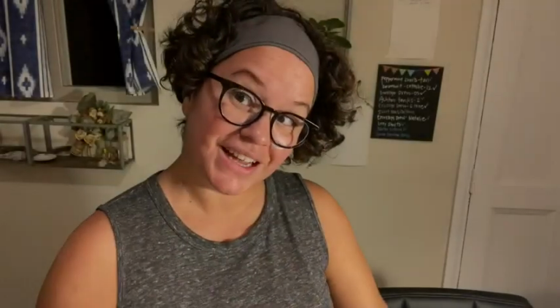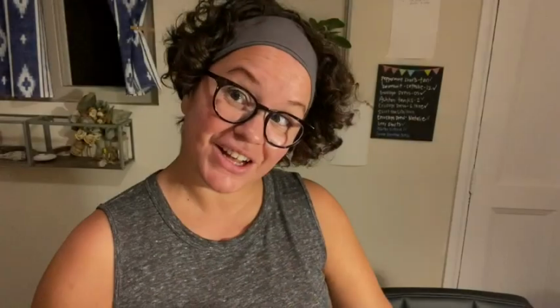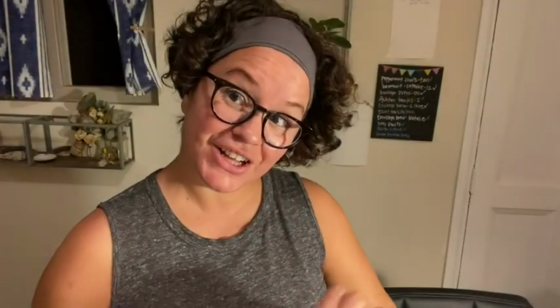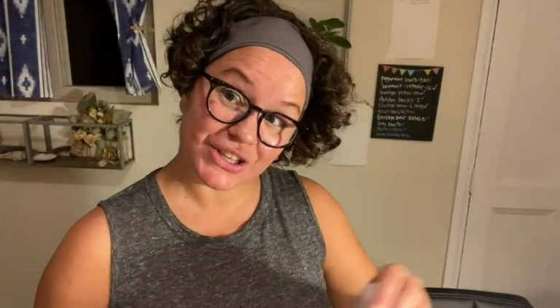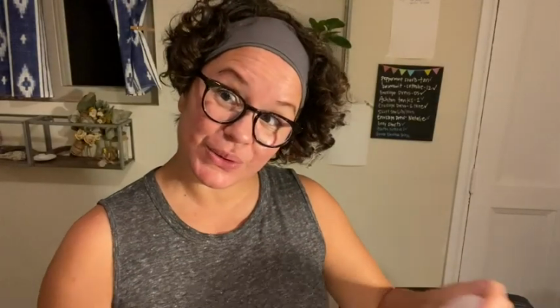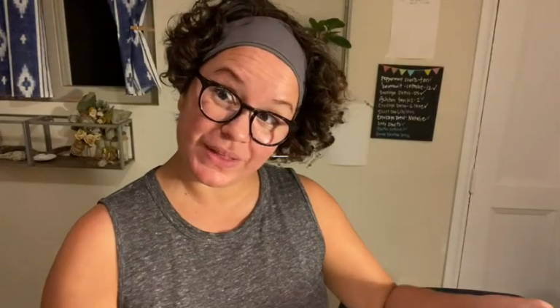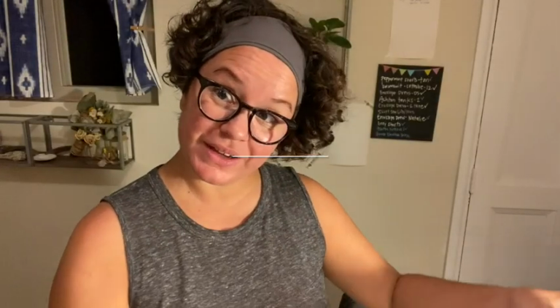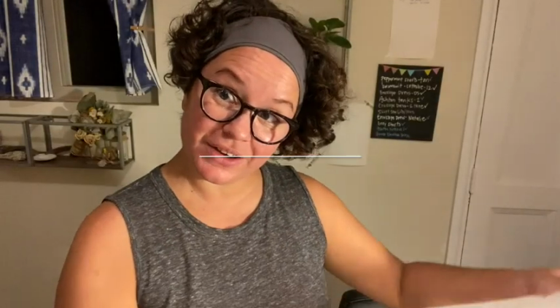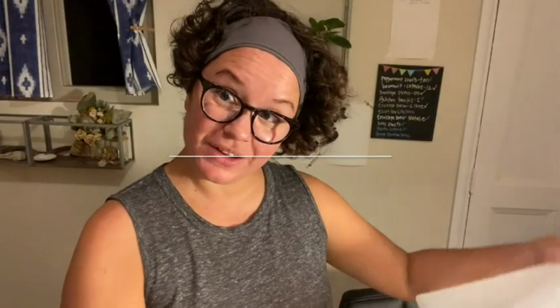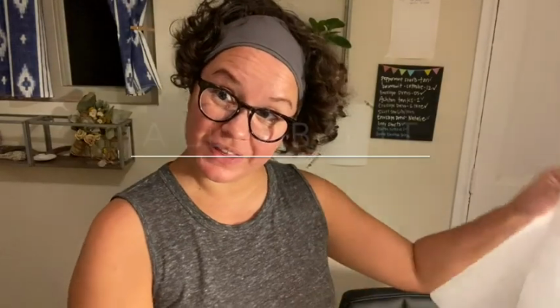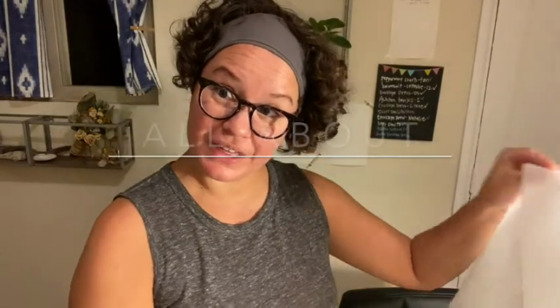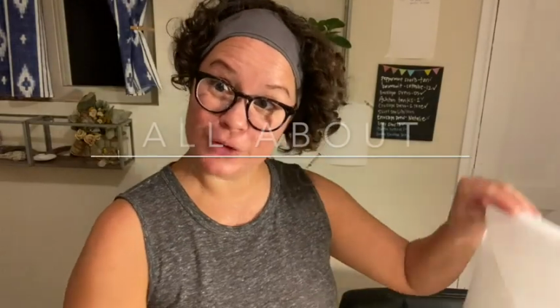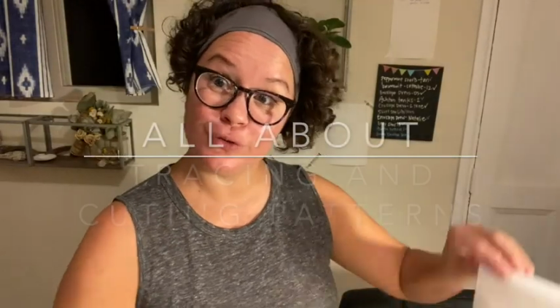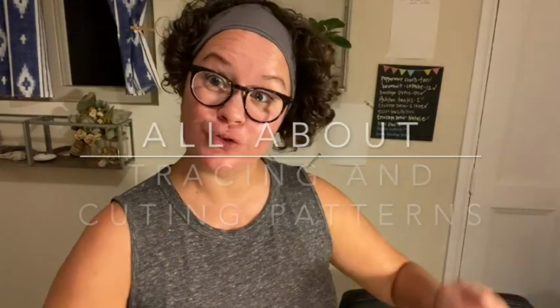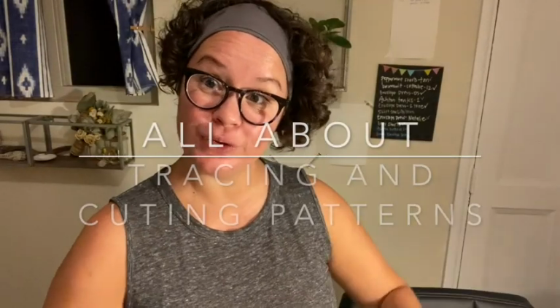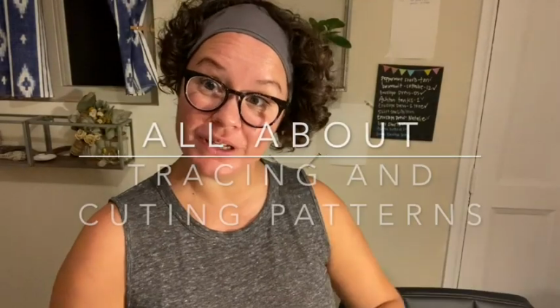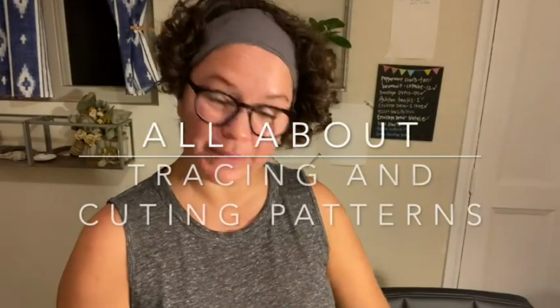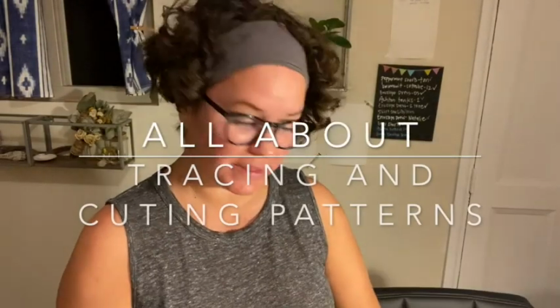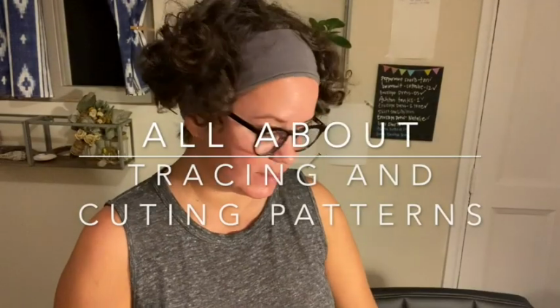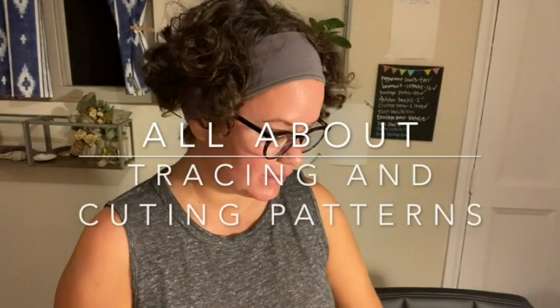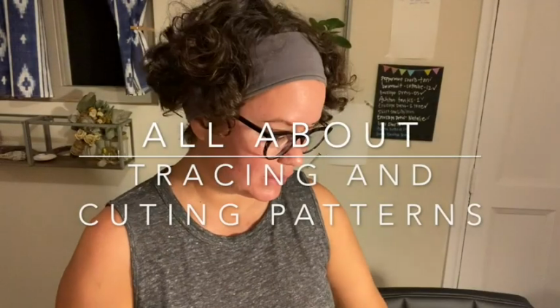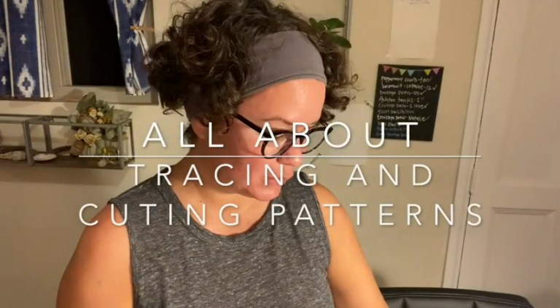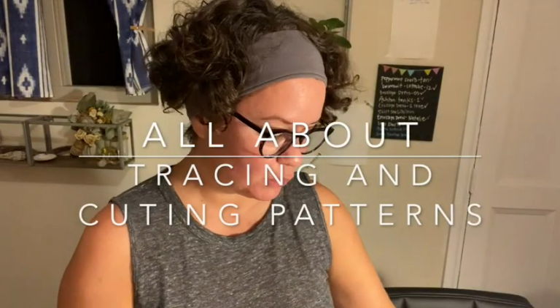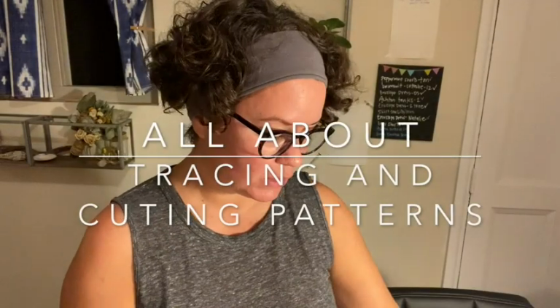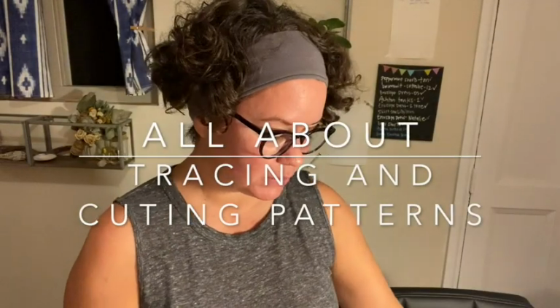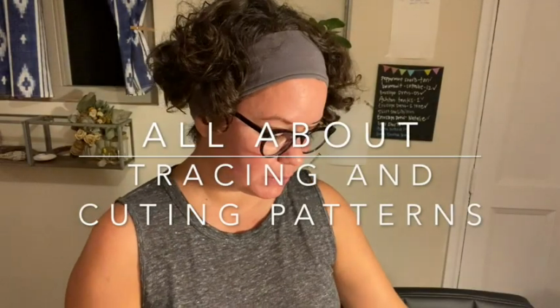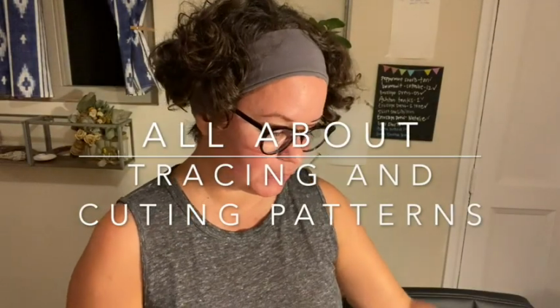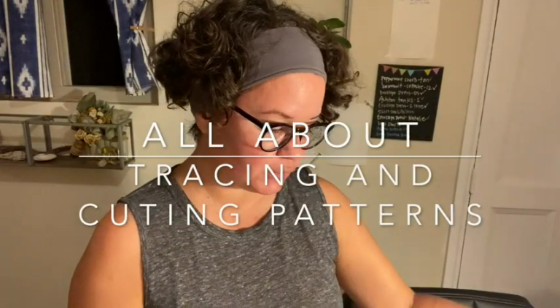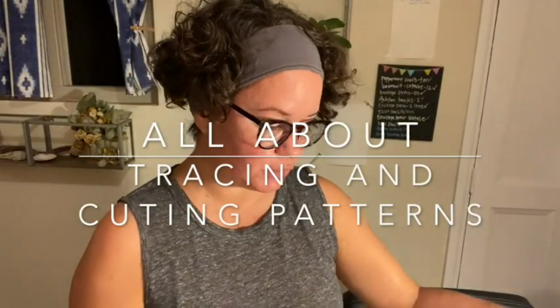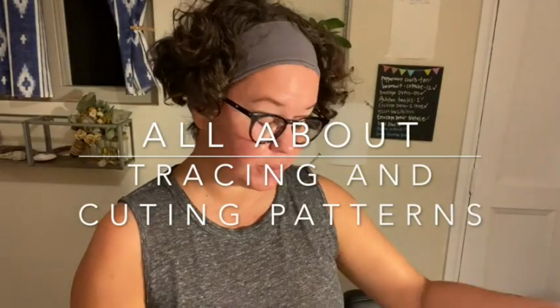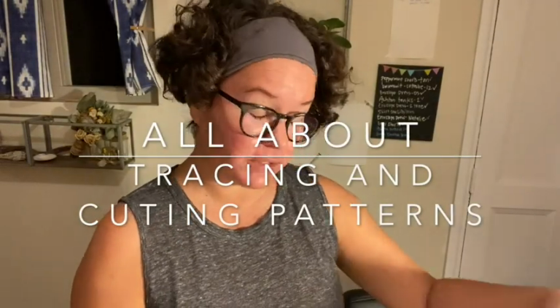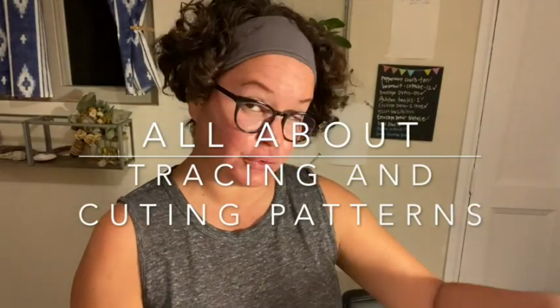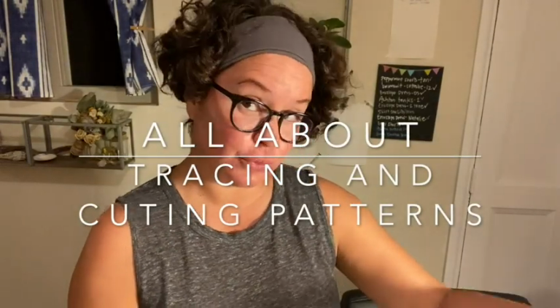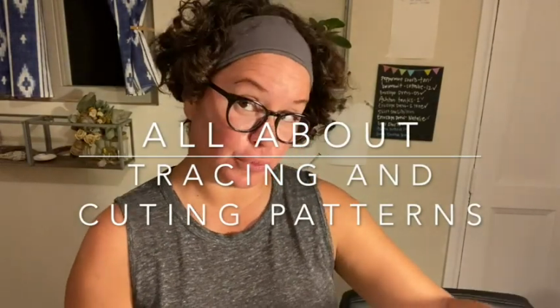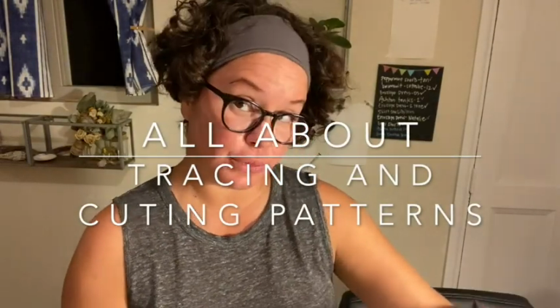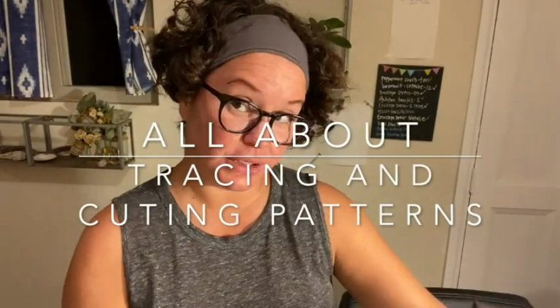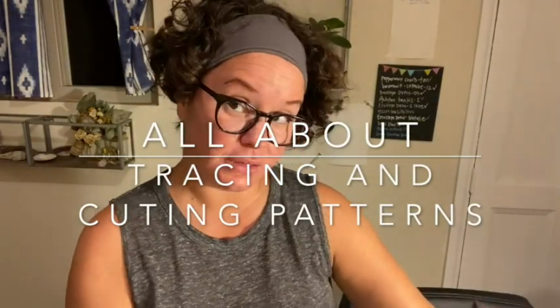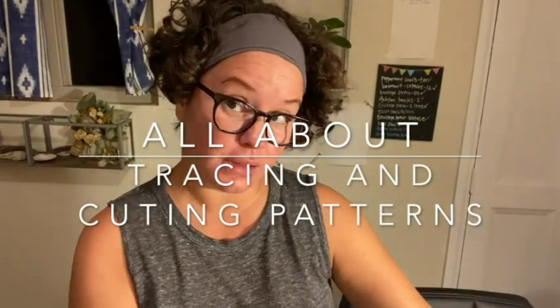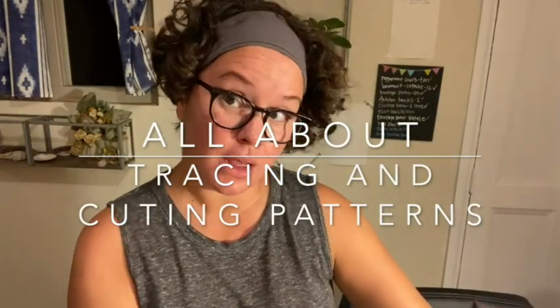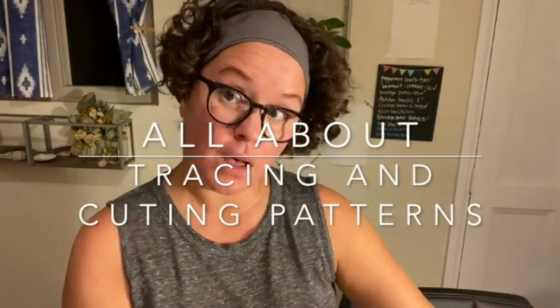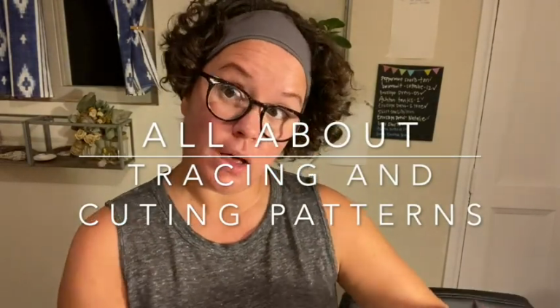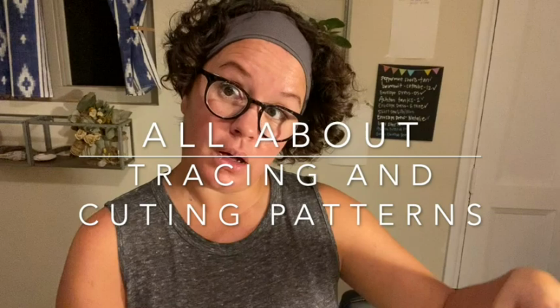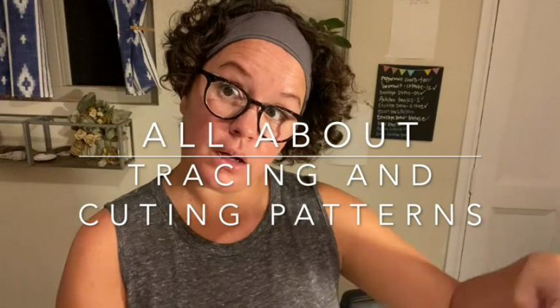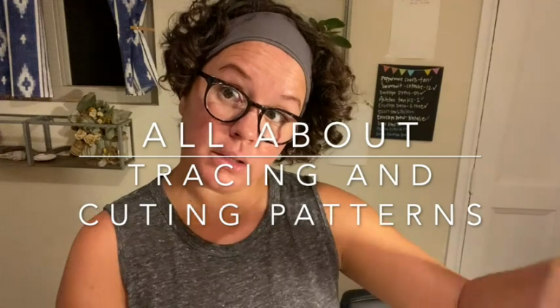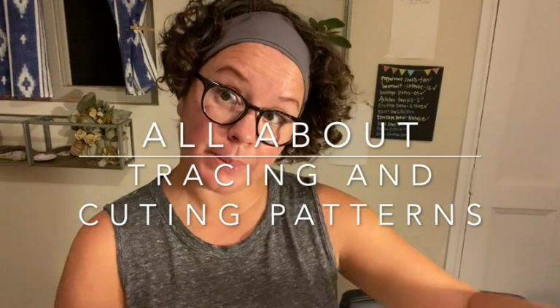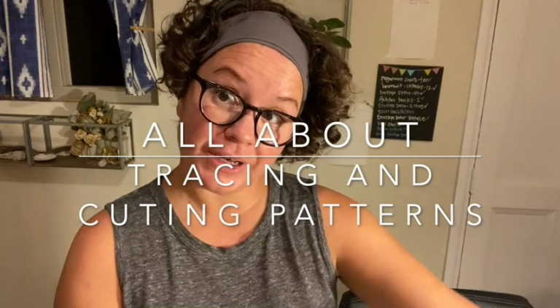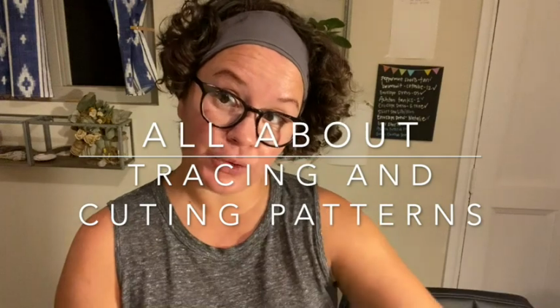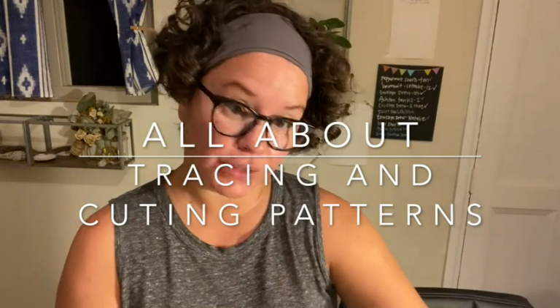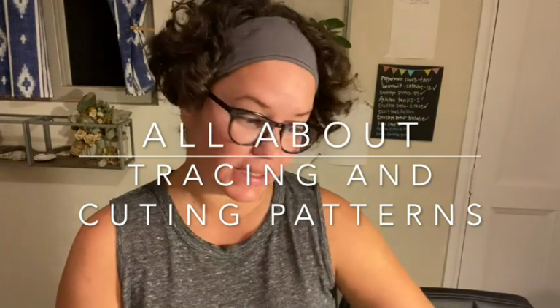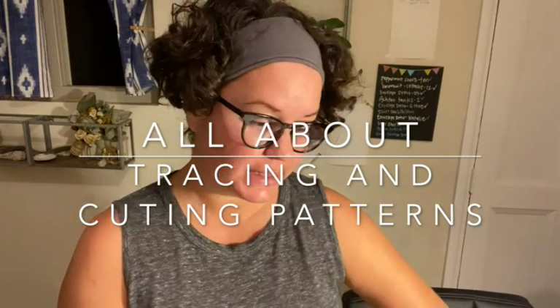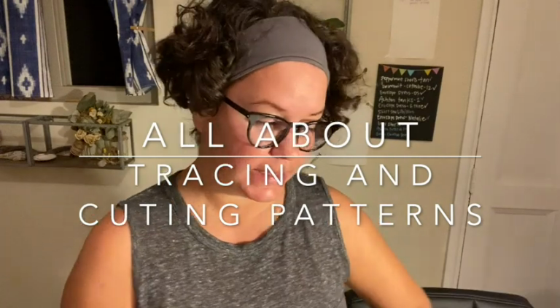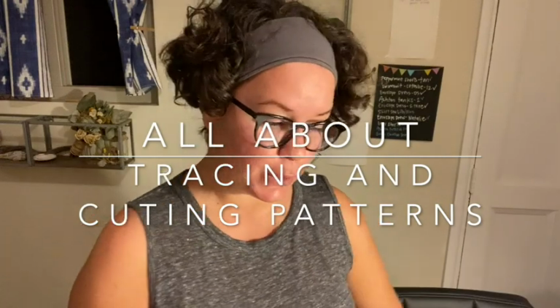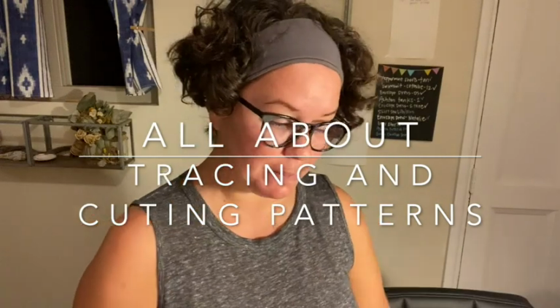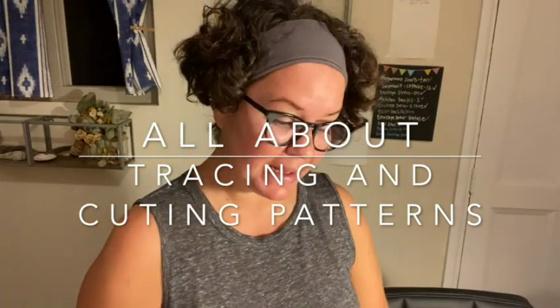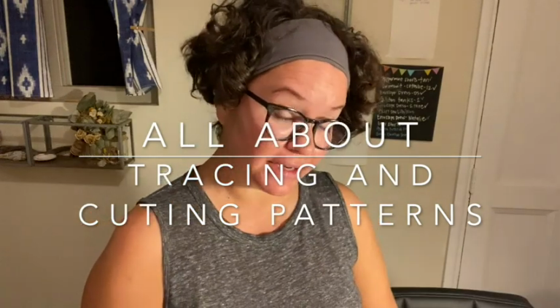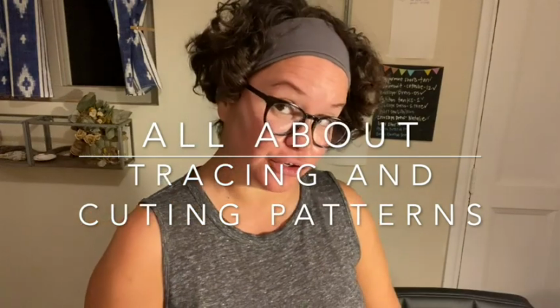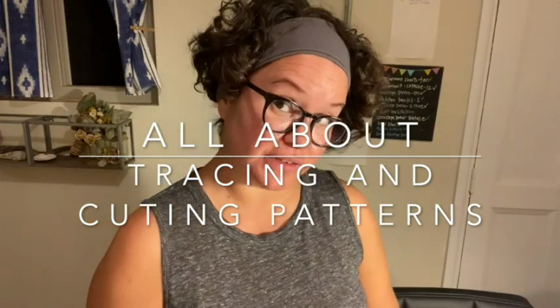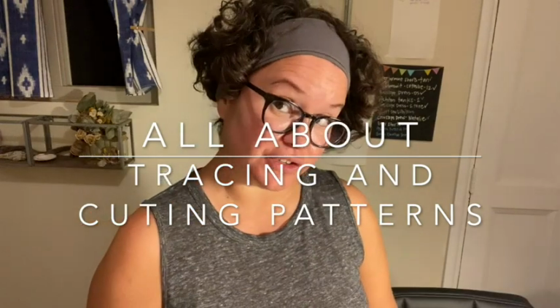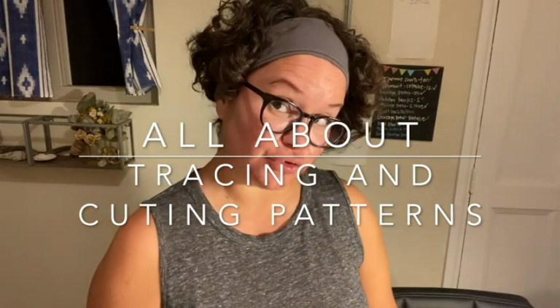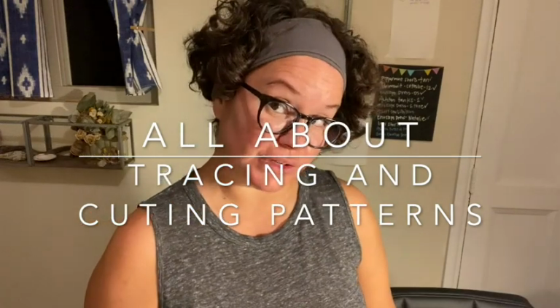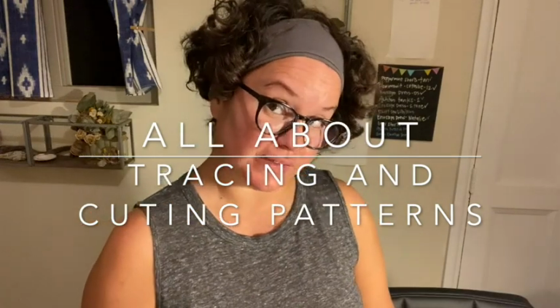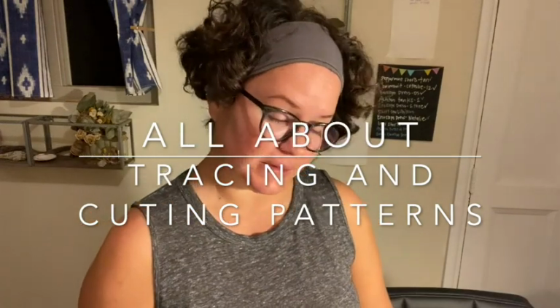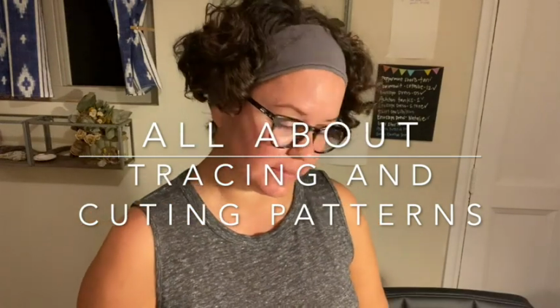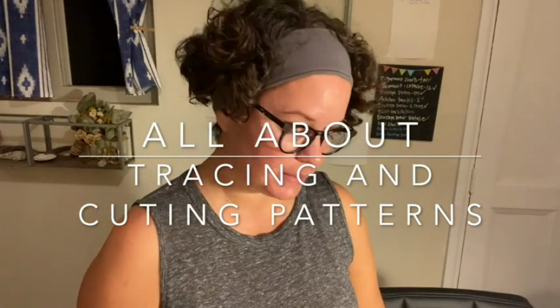Hello there! Thank you for joining me again. Welcome to a tutorial all about cutting out patterns and tracing them.